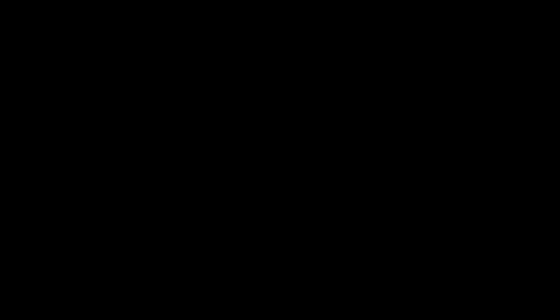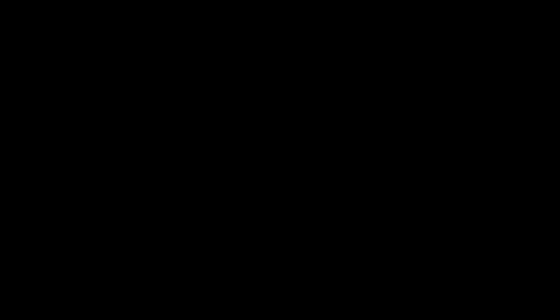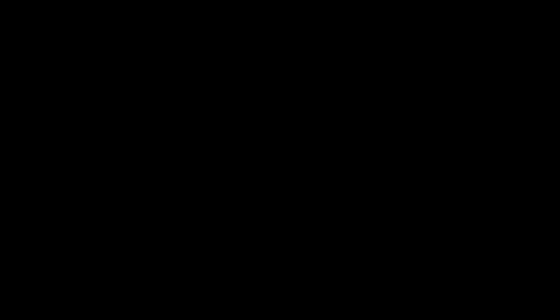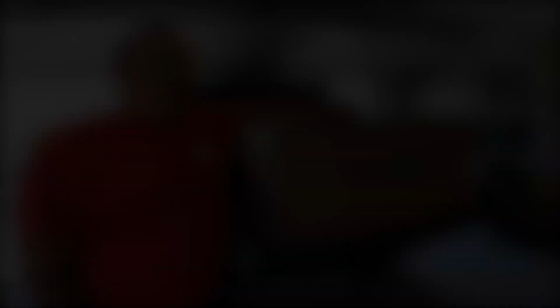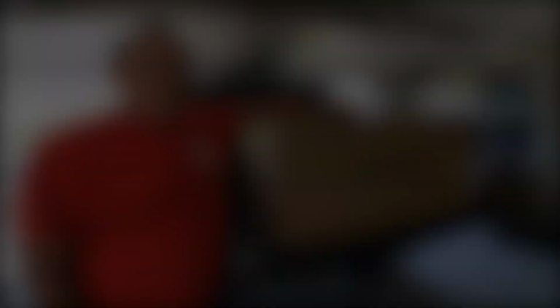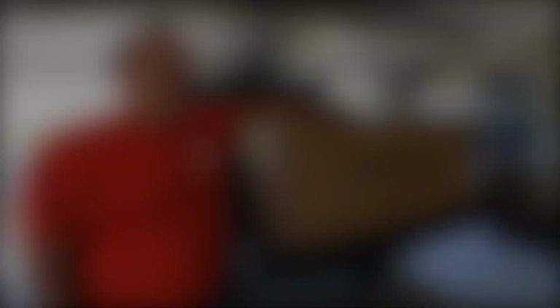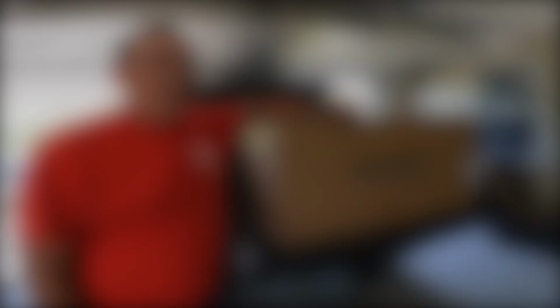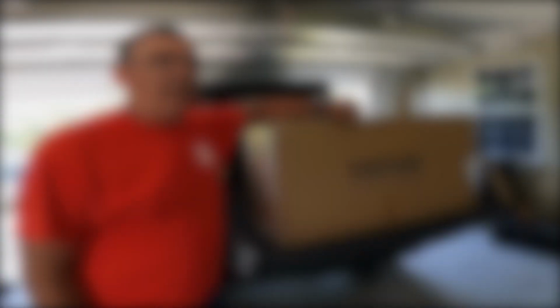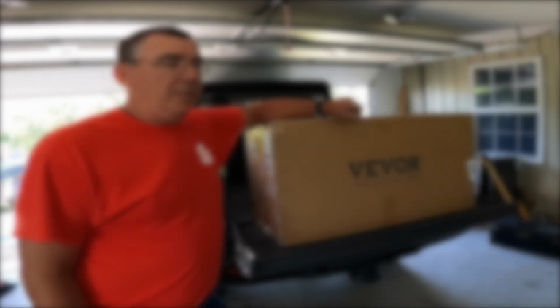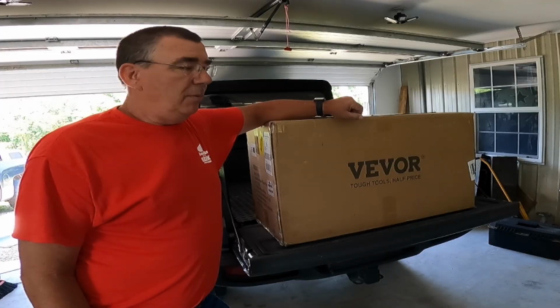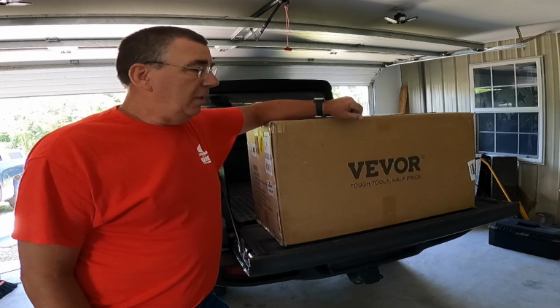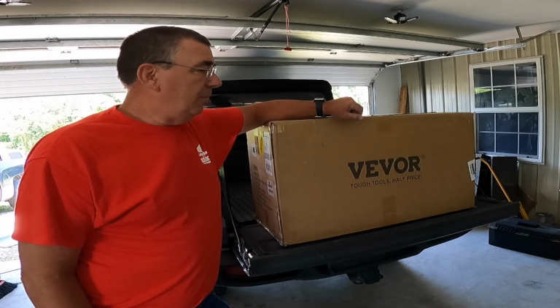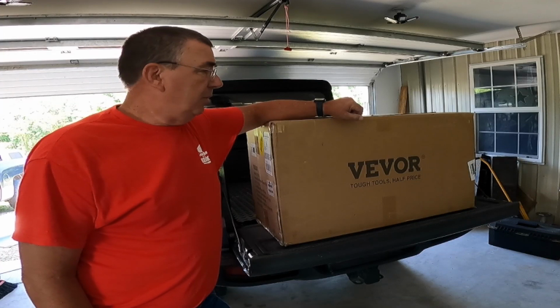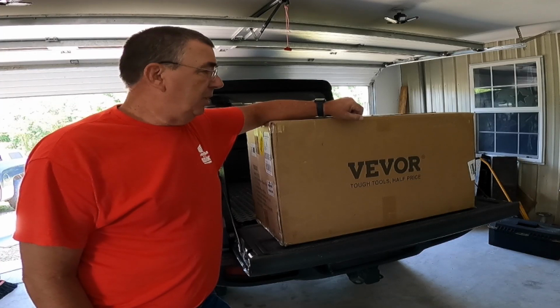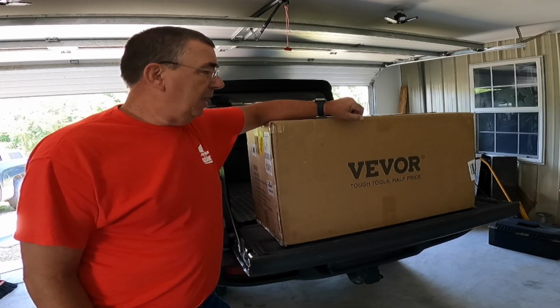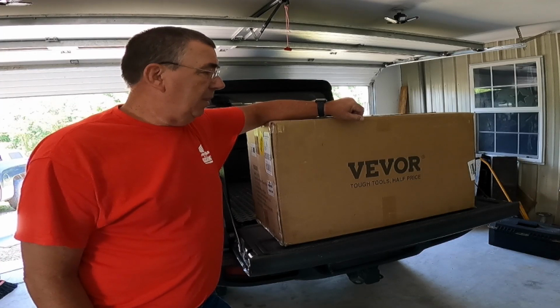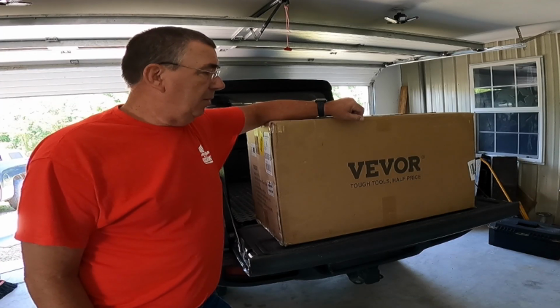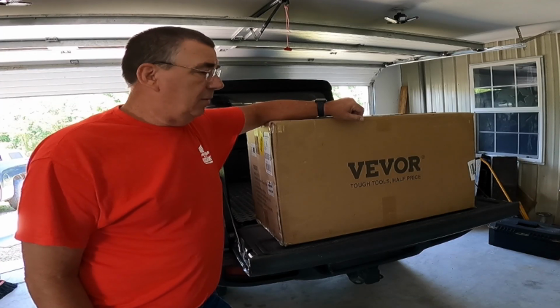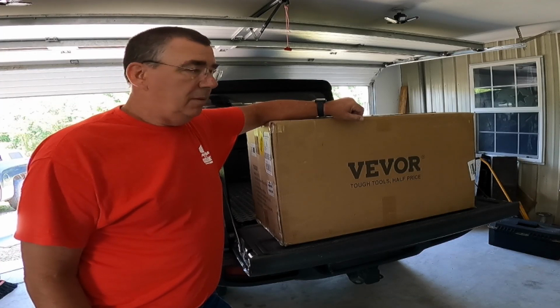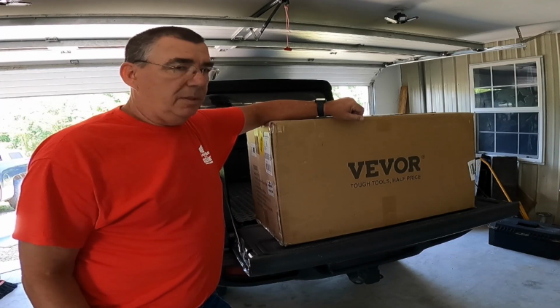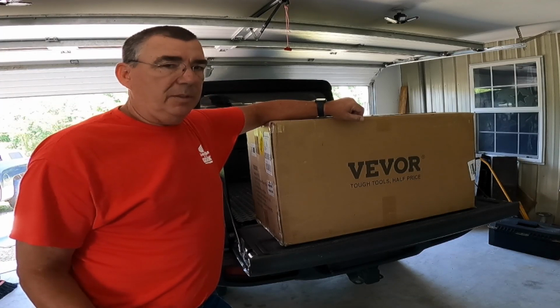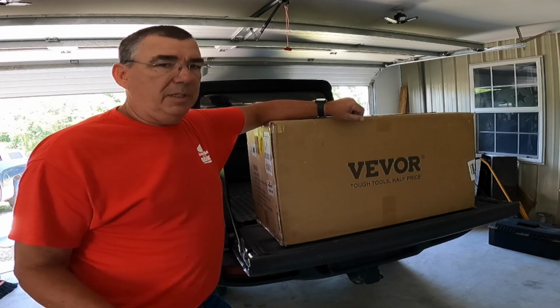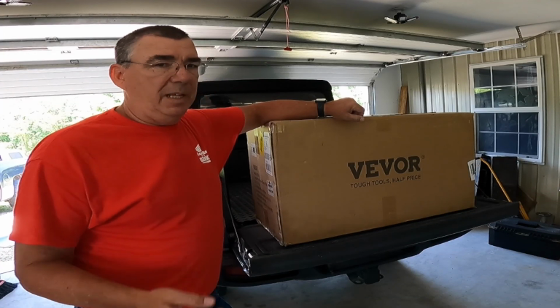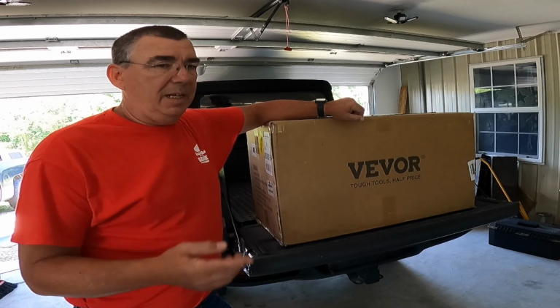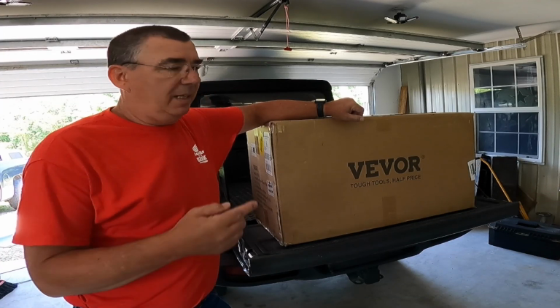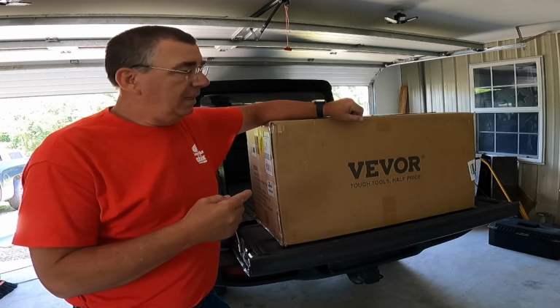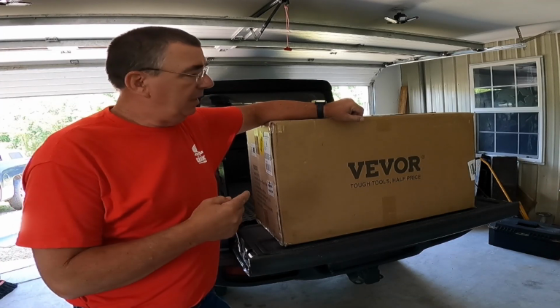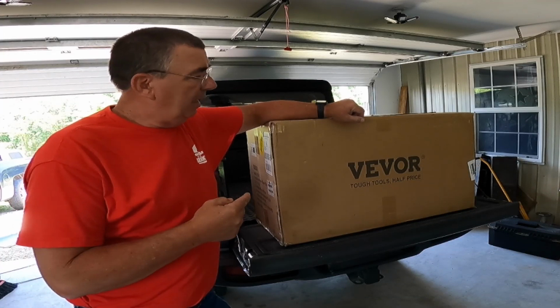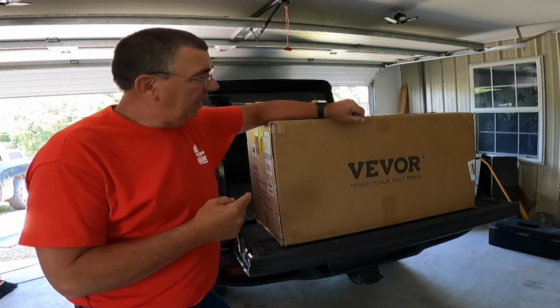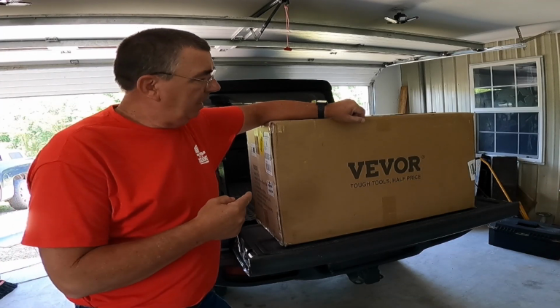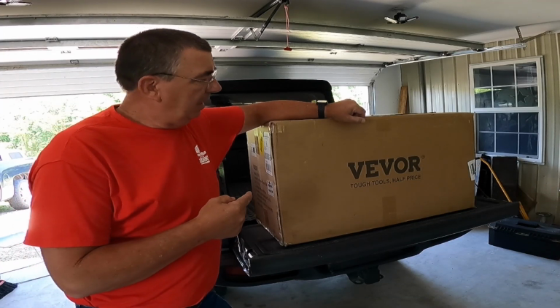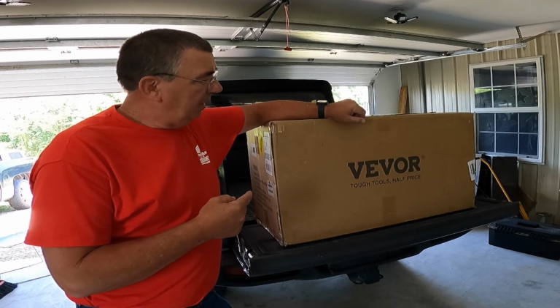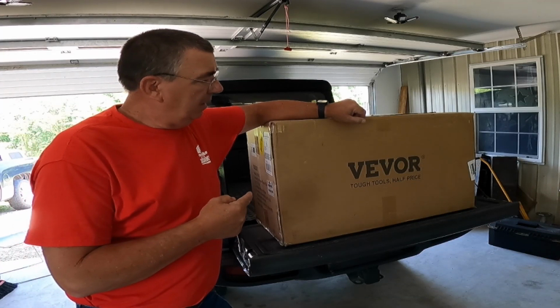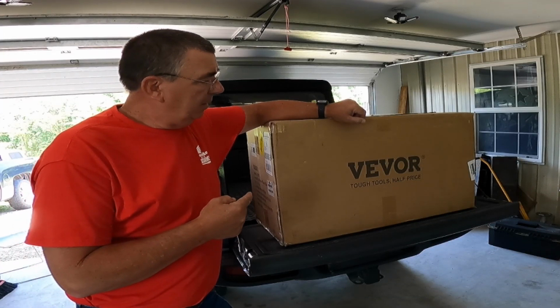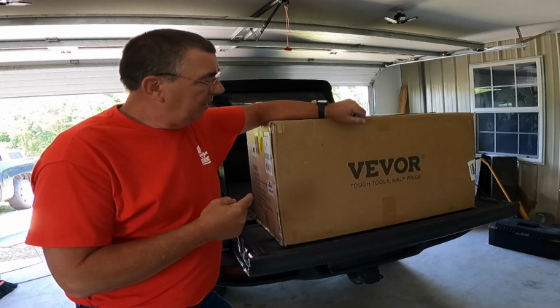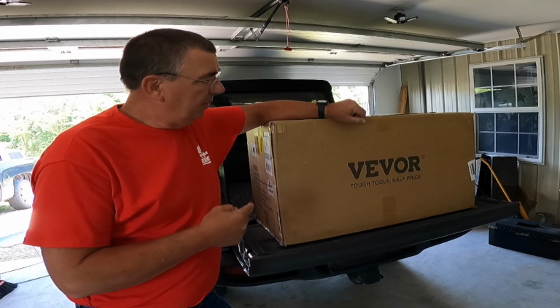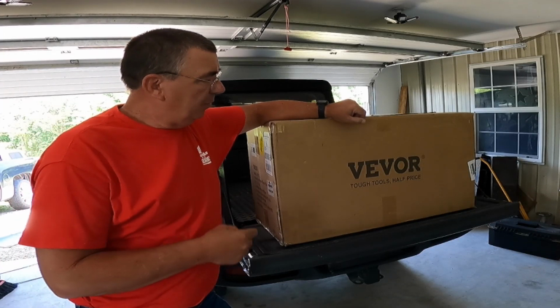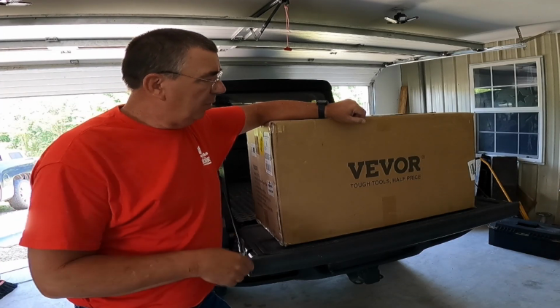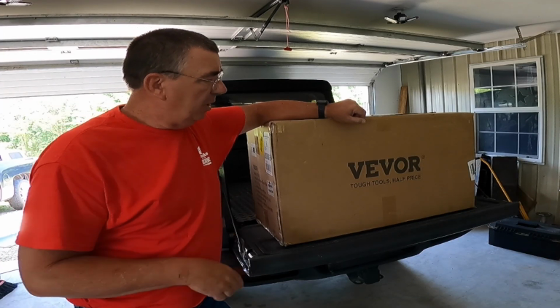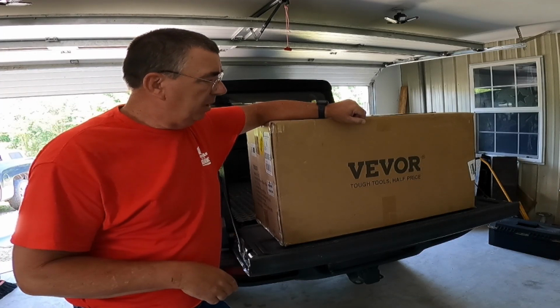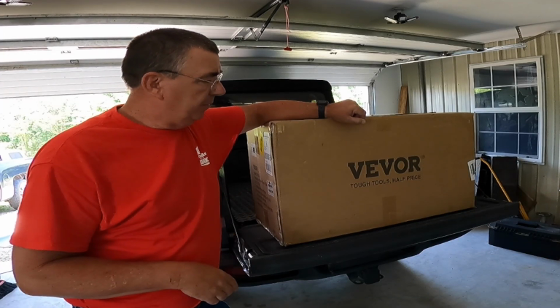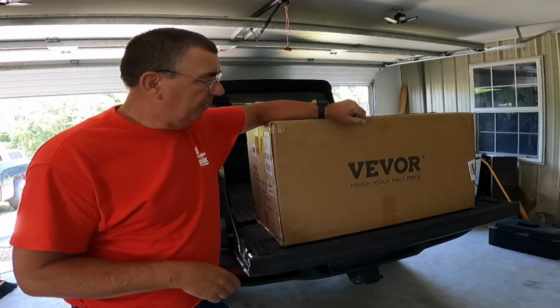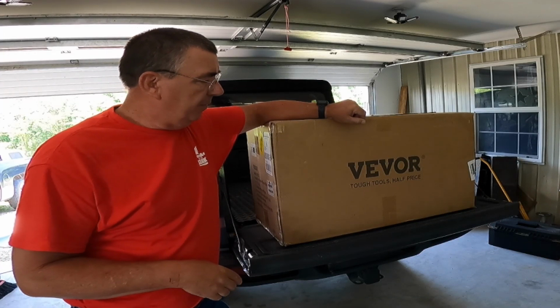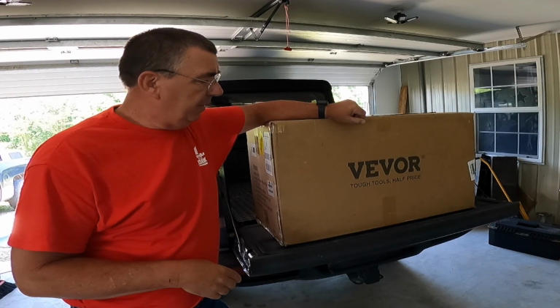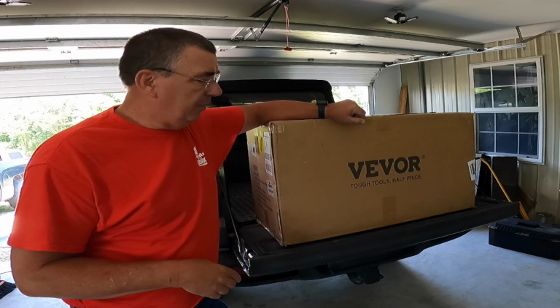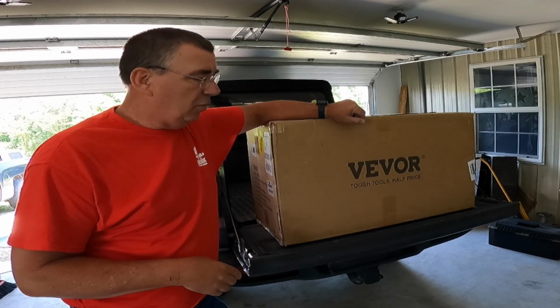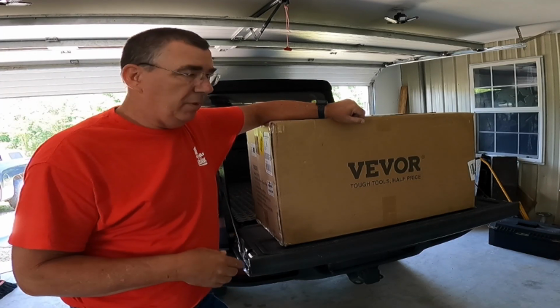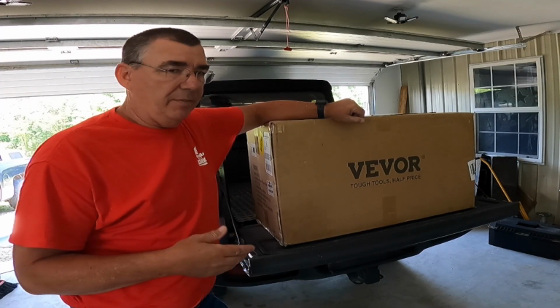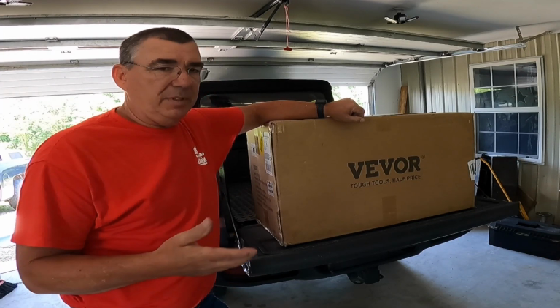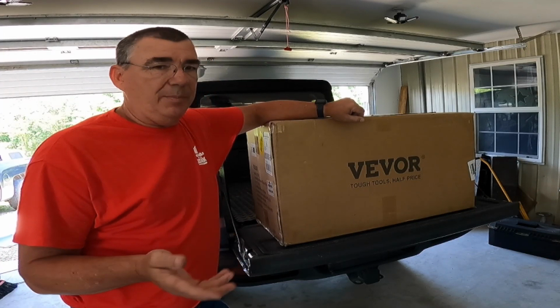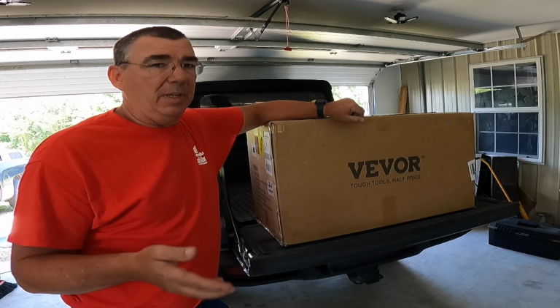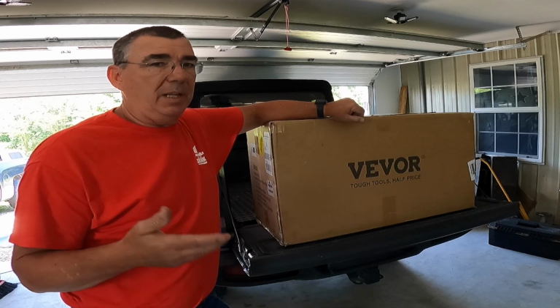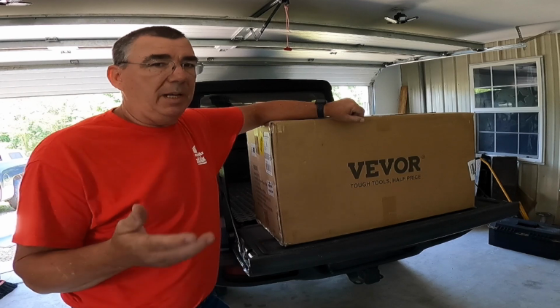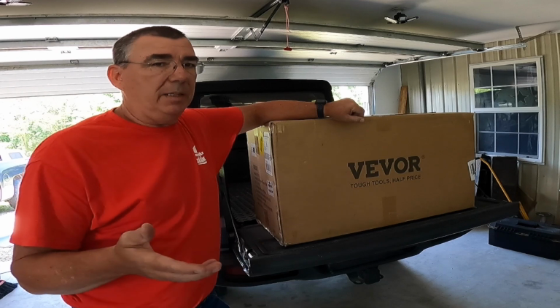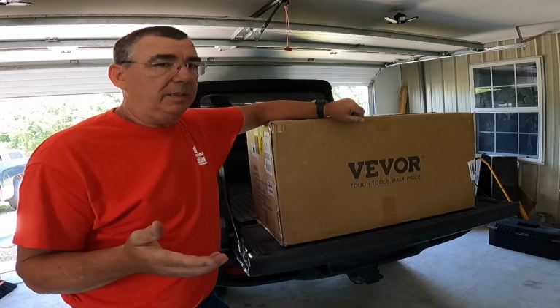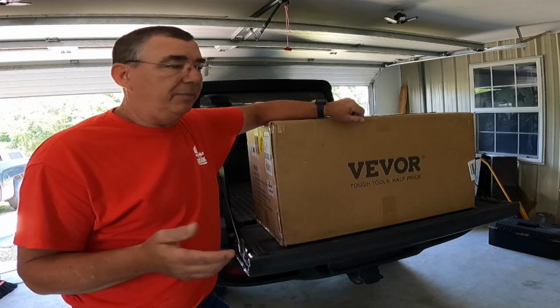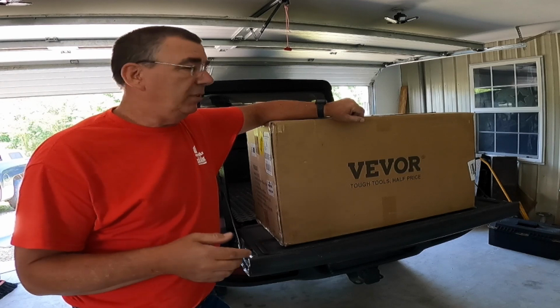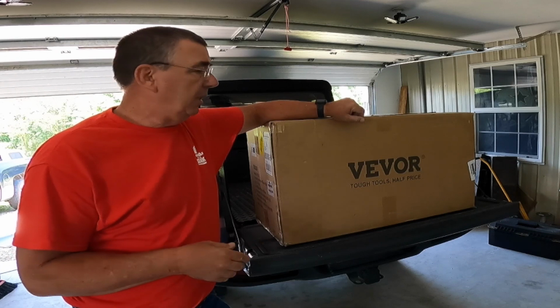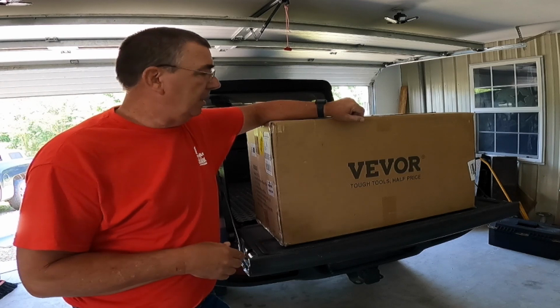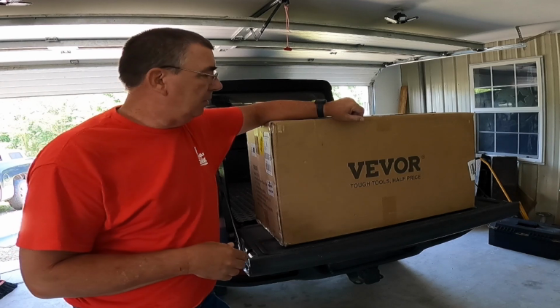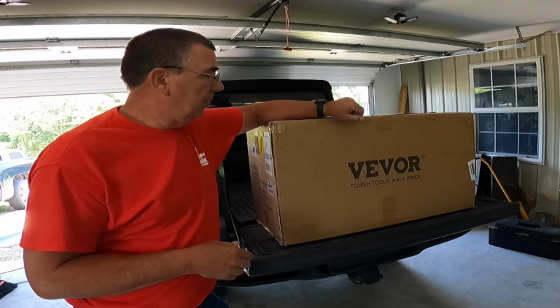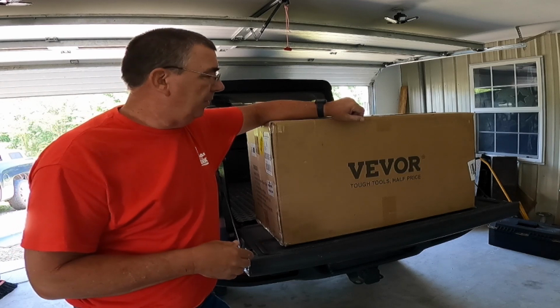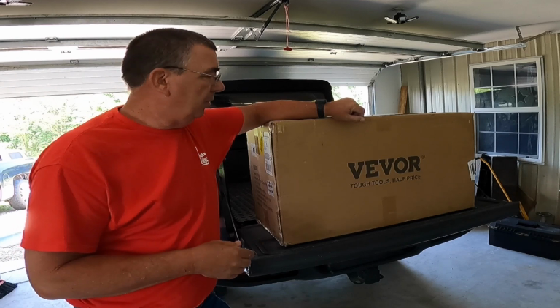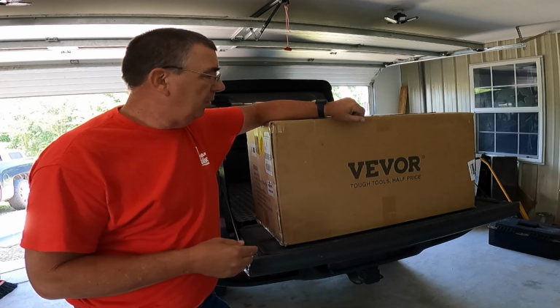Hey guys, welcome to the channel. Today I got another product from VWAR. They've sent me a lot of different things to review.